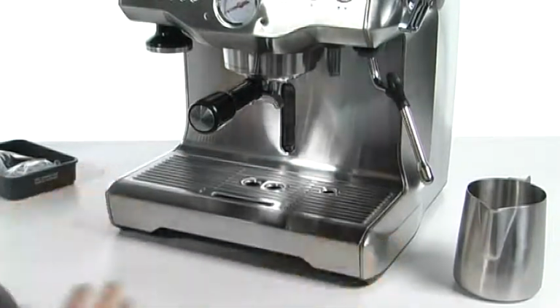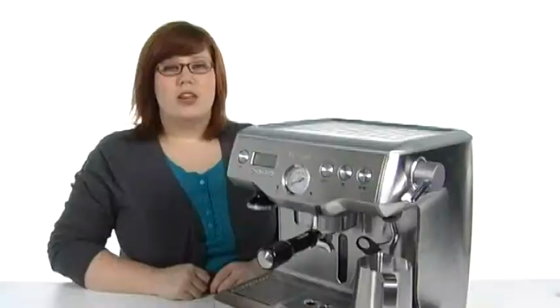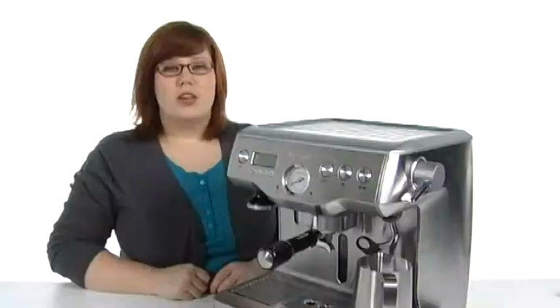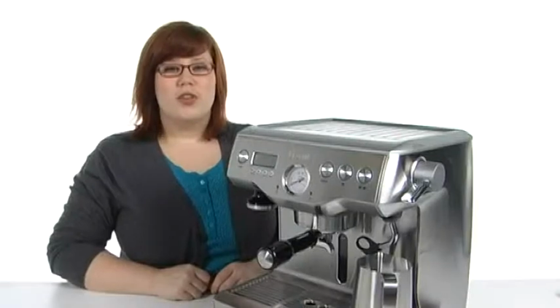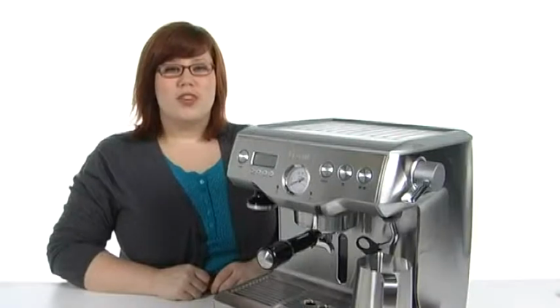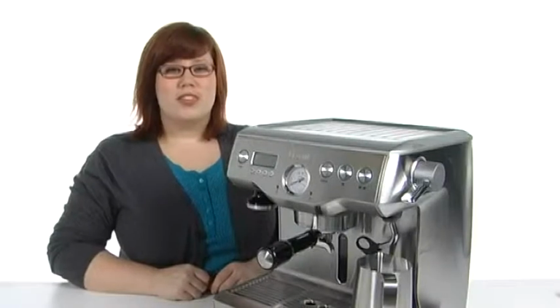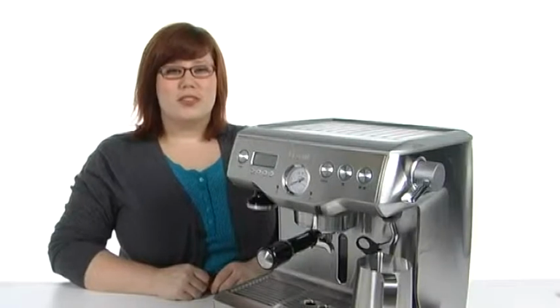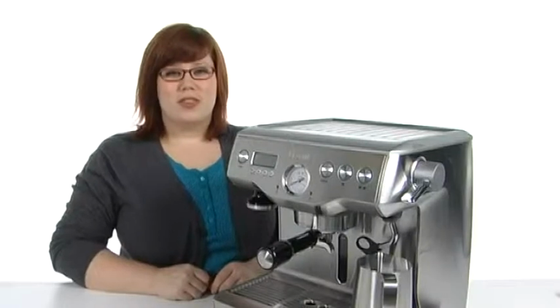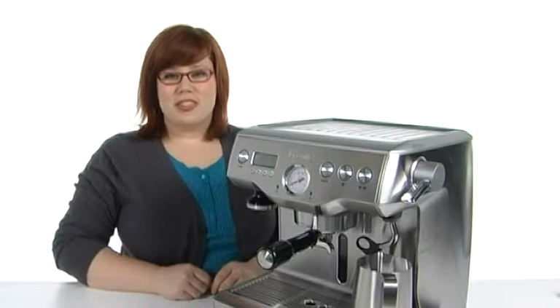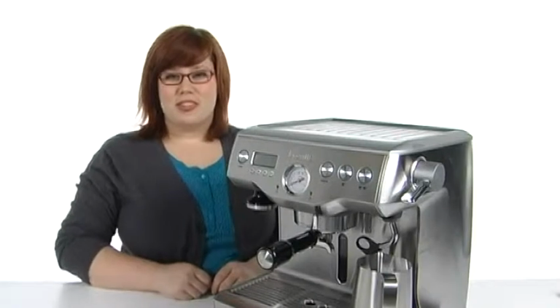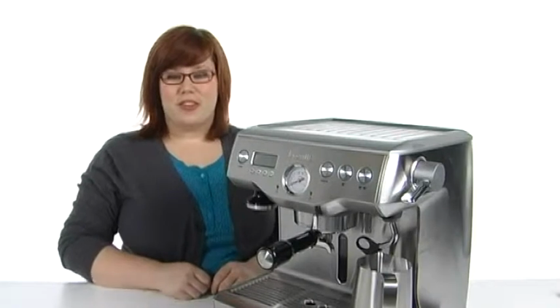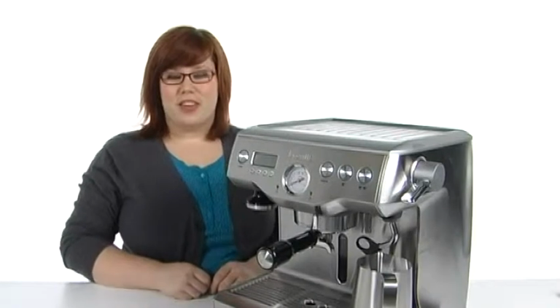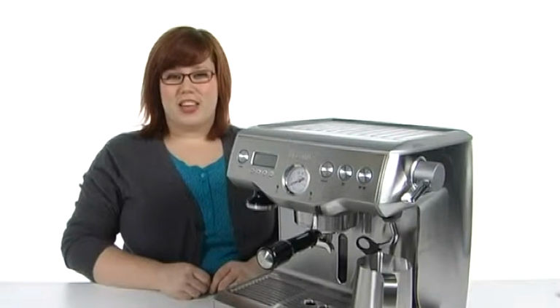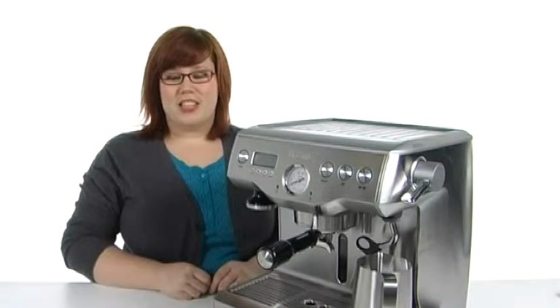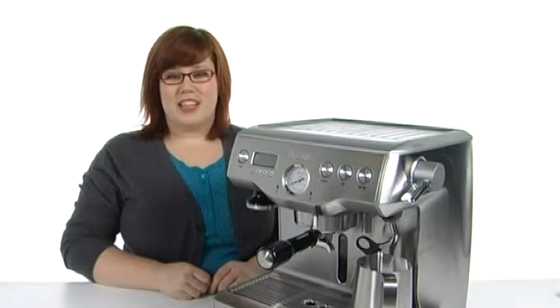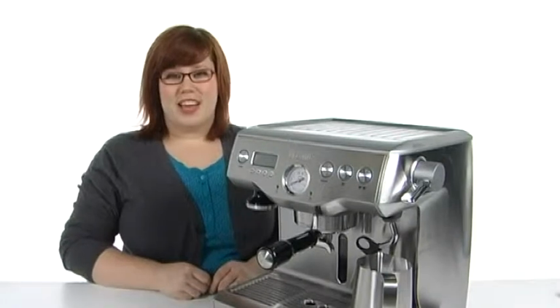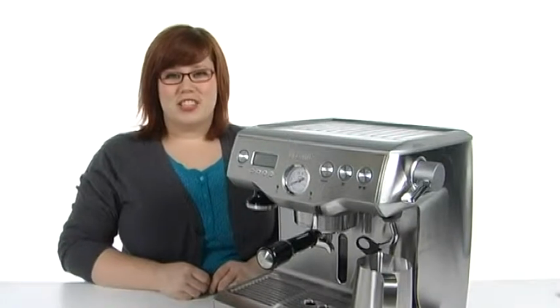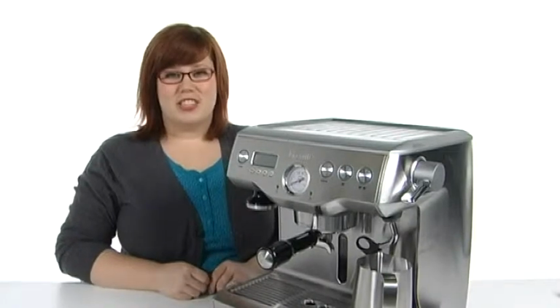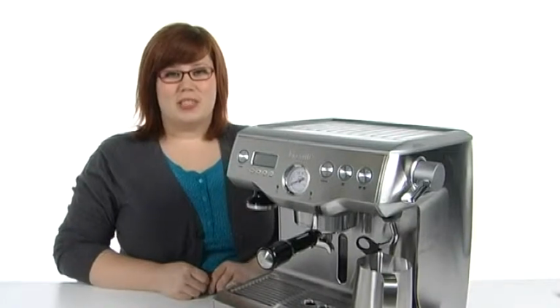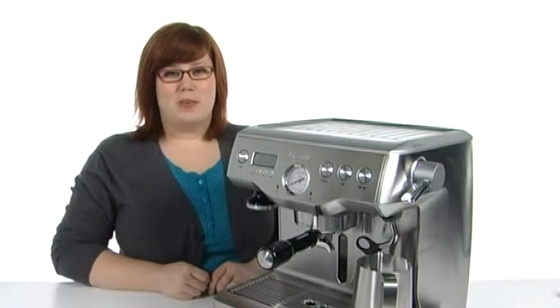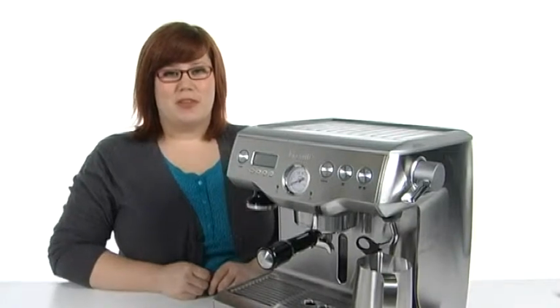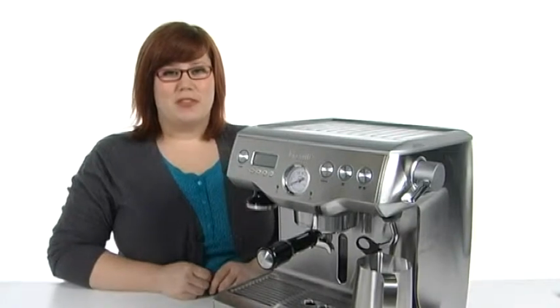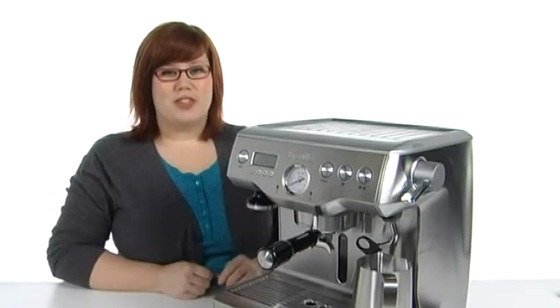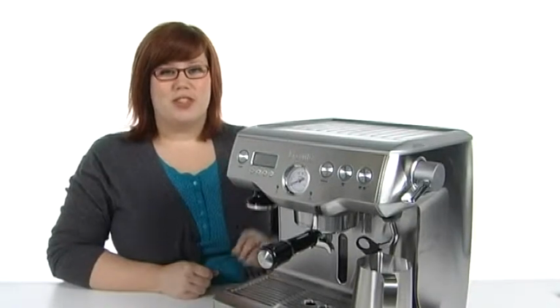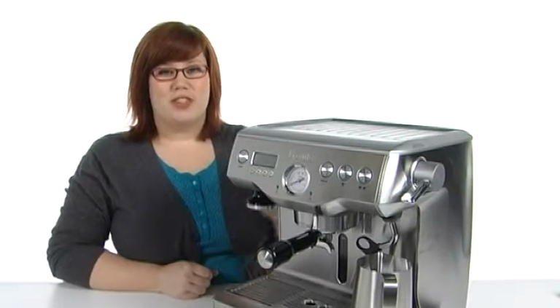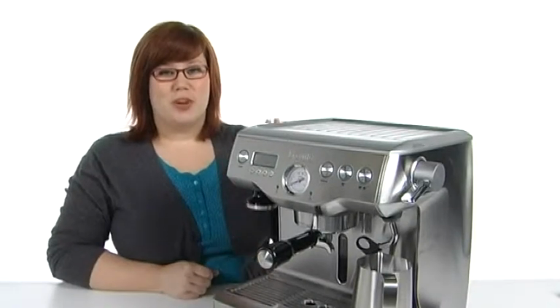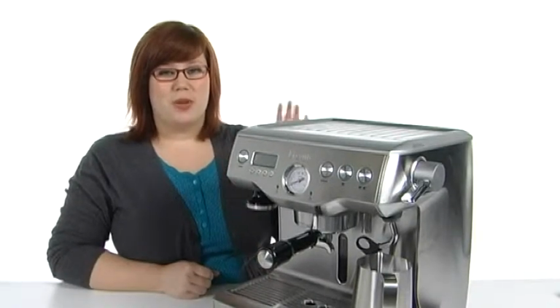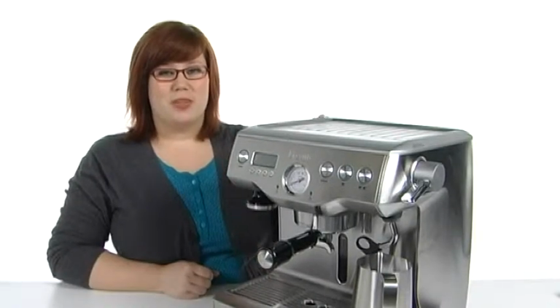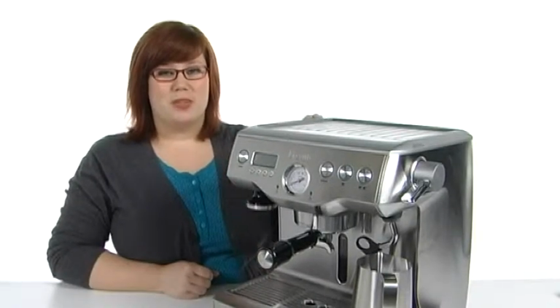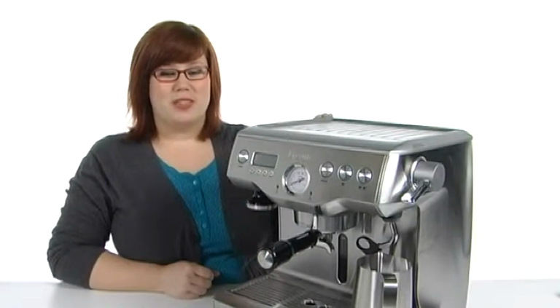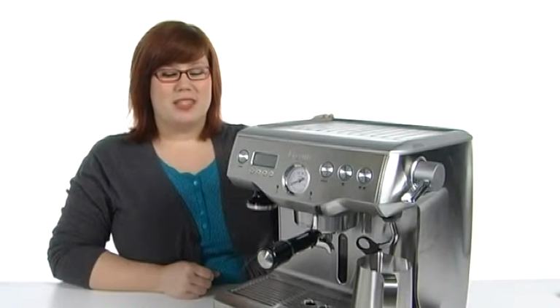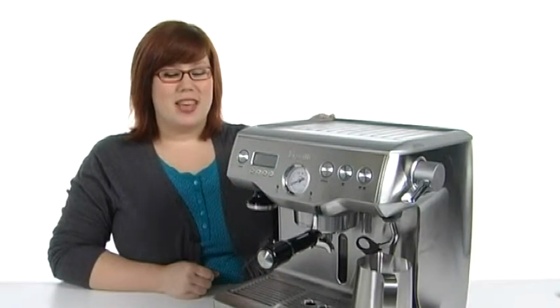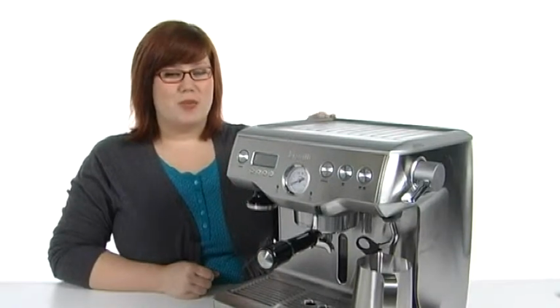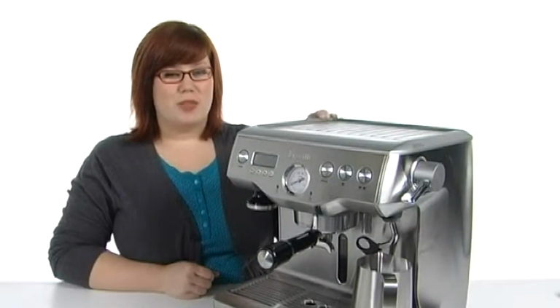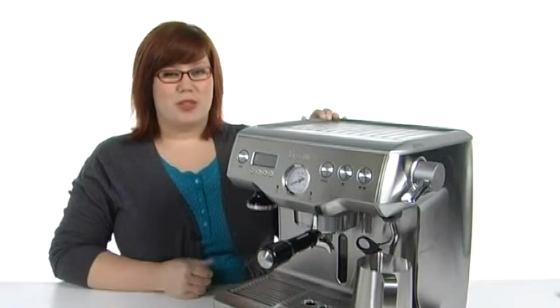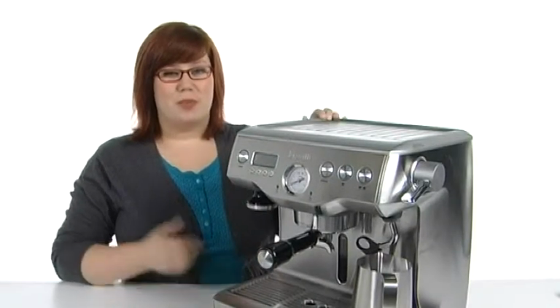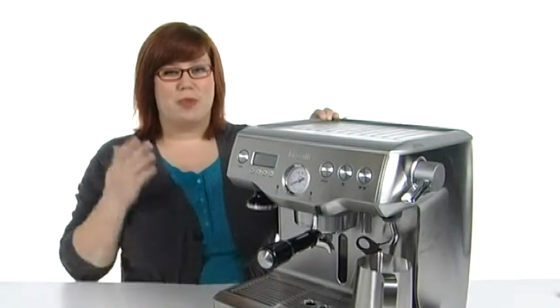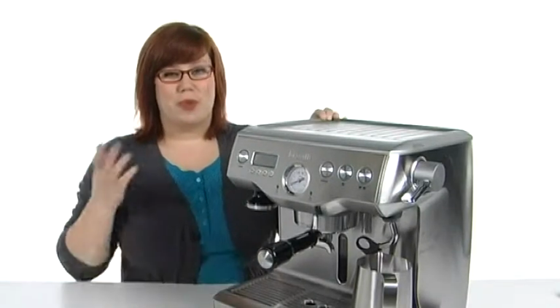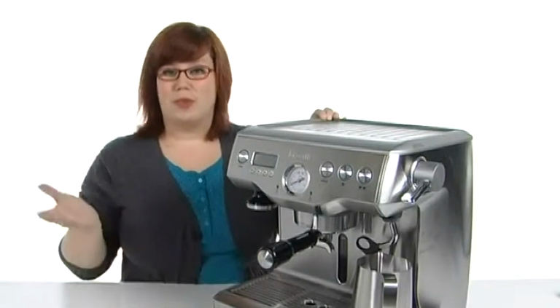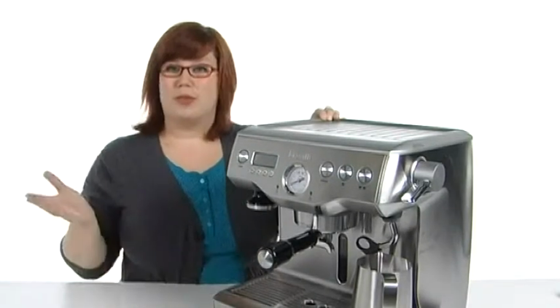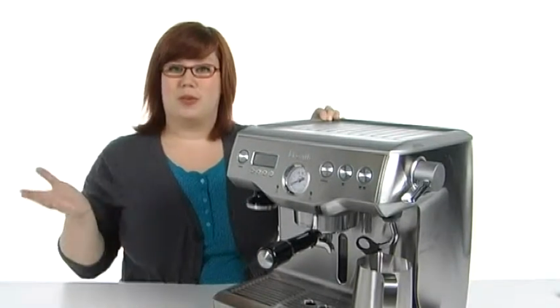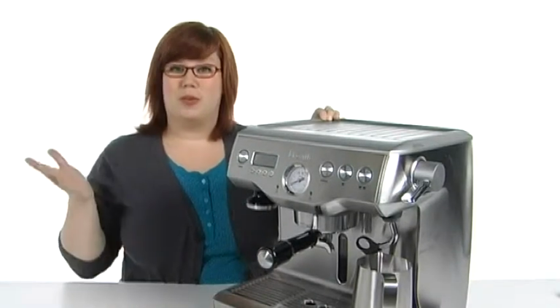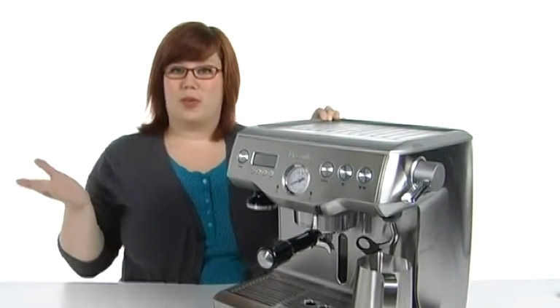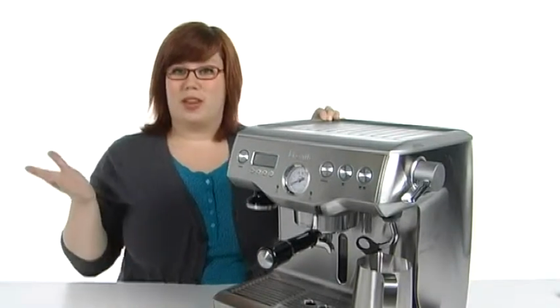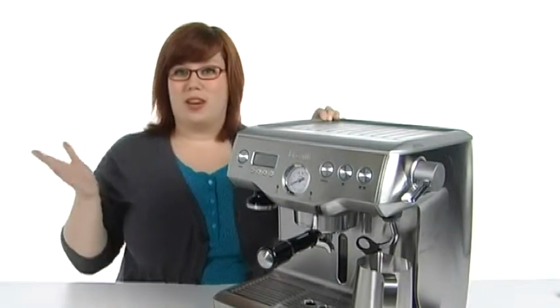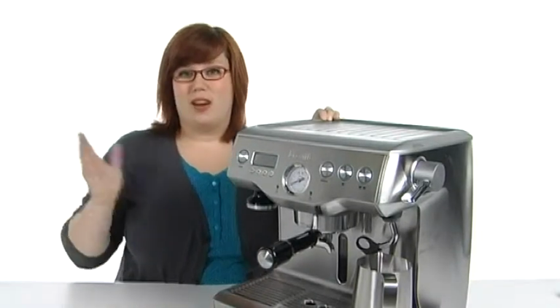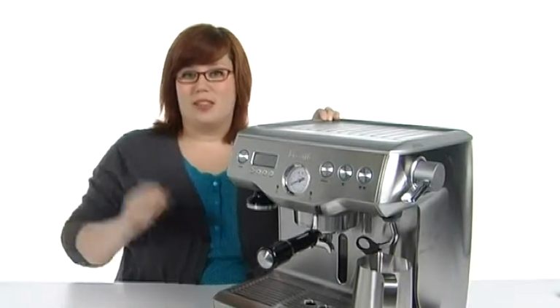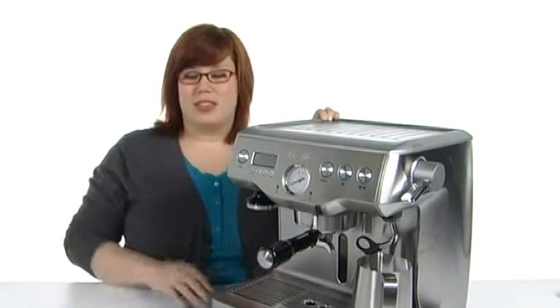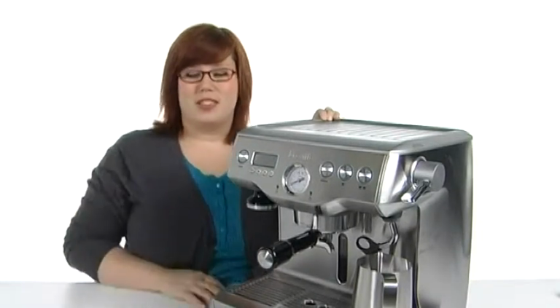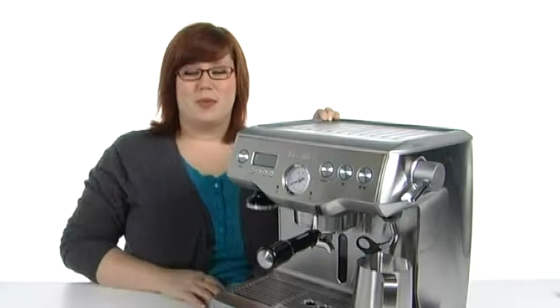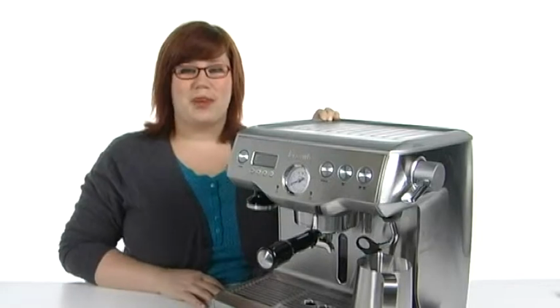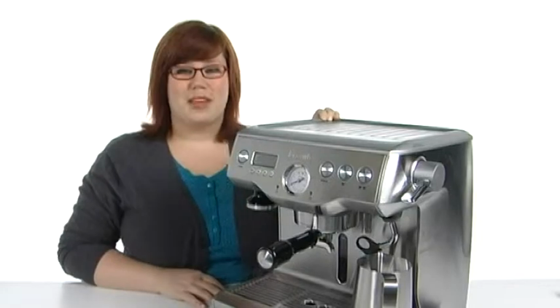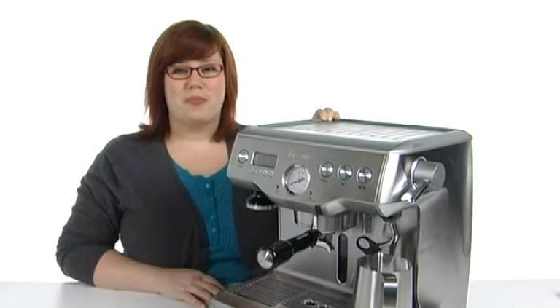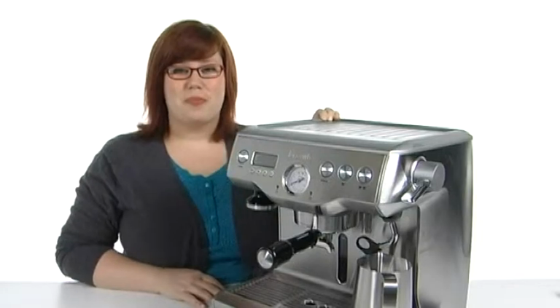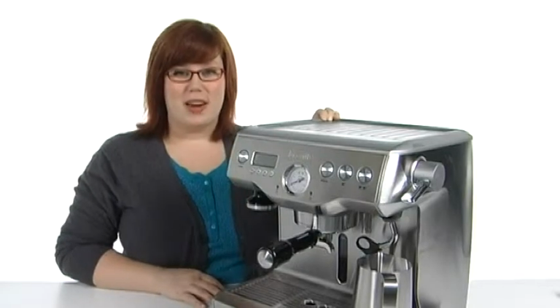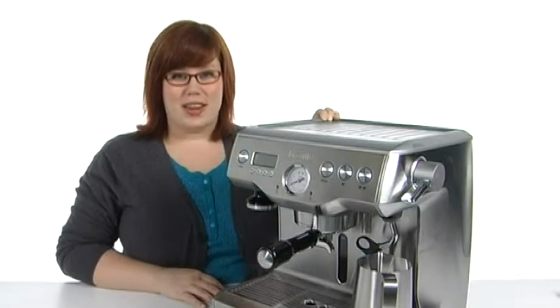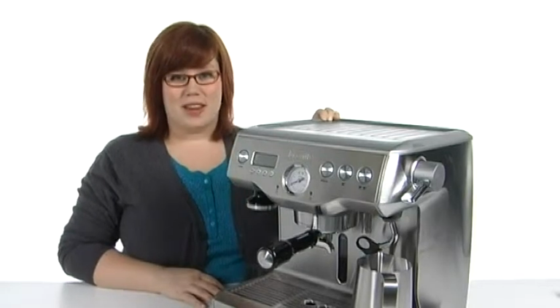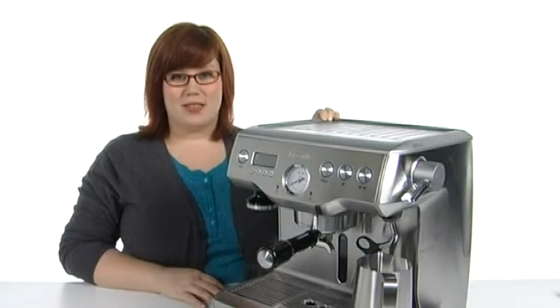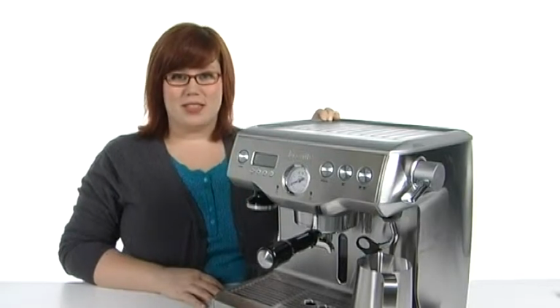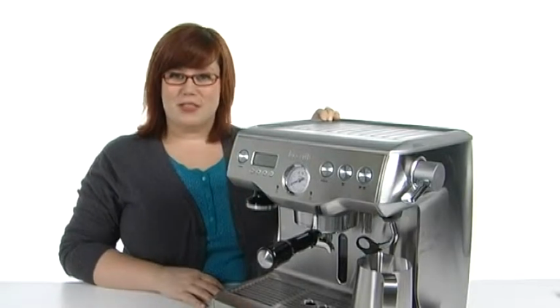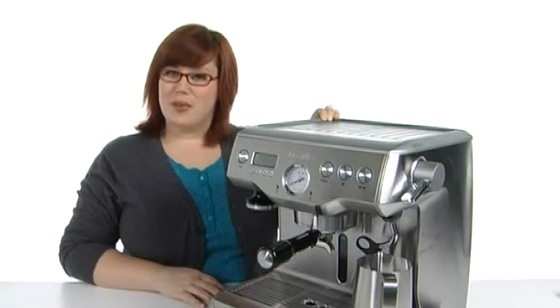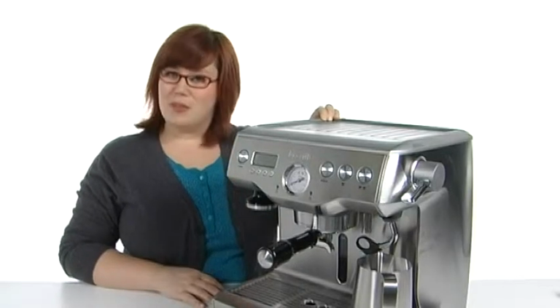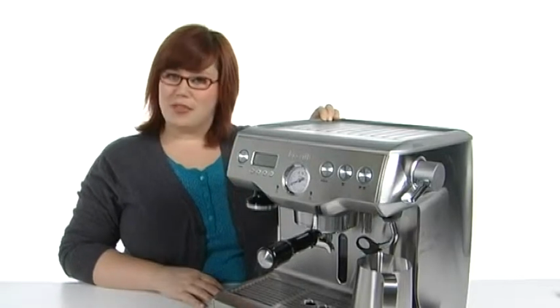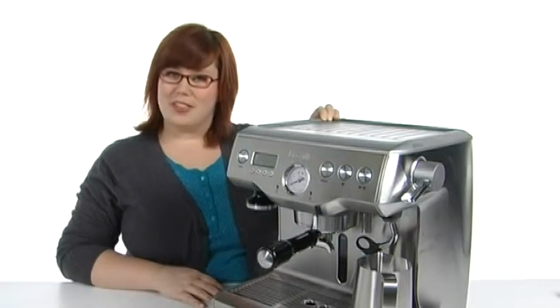You trust the rest of your kitchen gadgets to Breville, so you should only do the same with your beautiful morning coffee. So pick it up right now — it's from Breville.